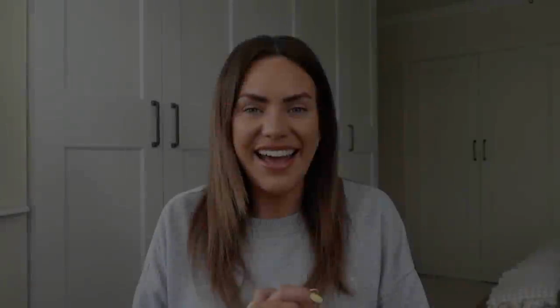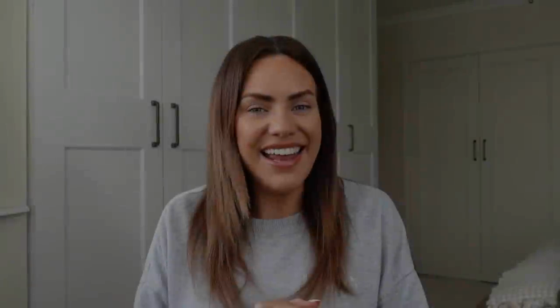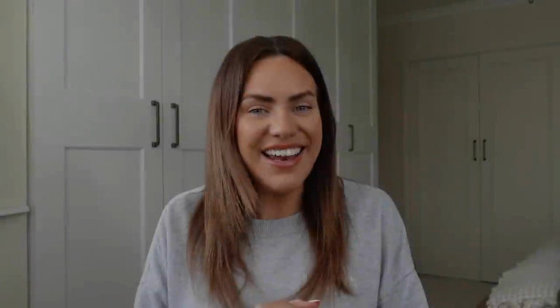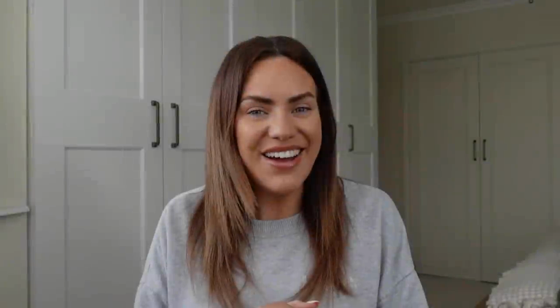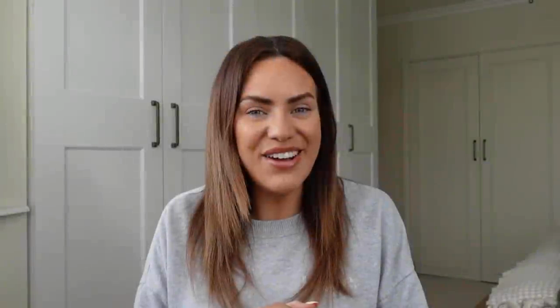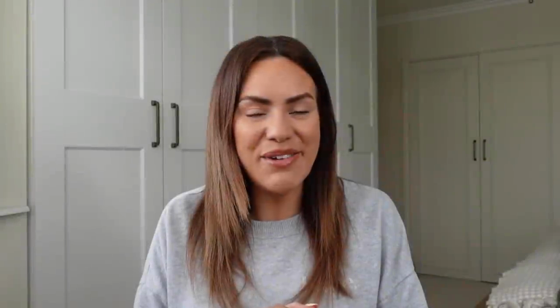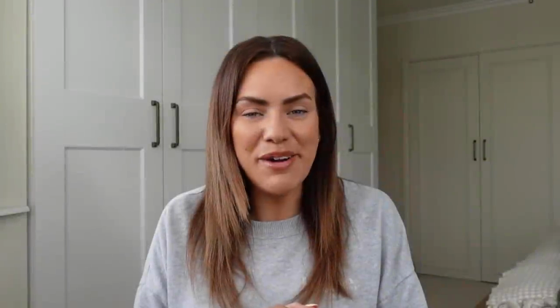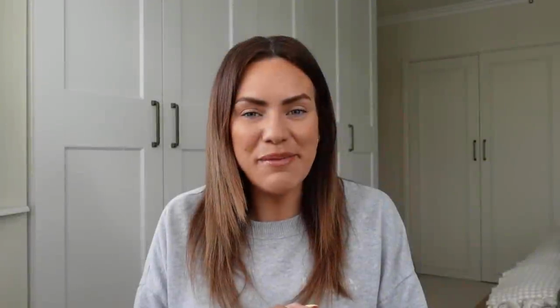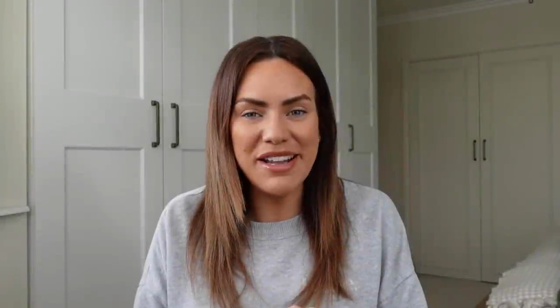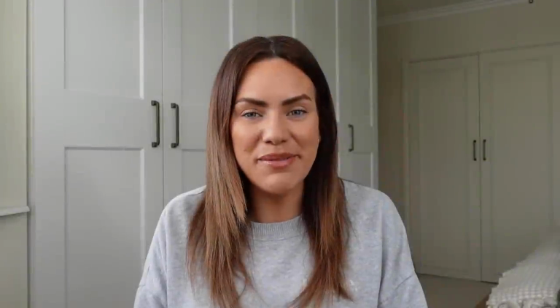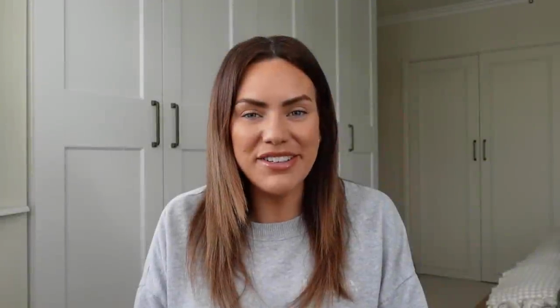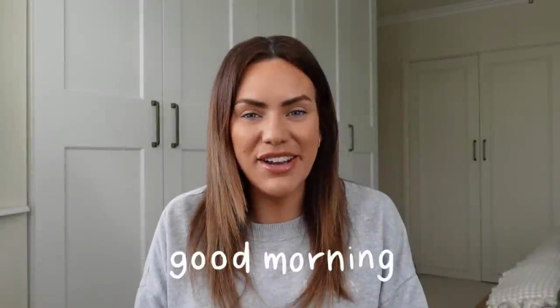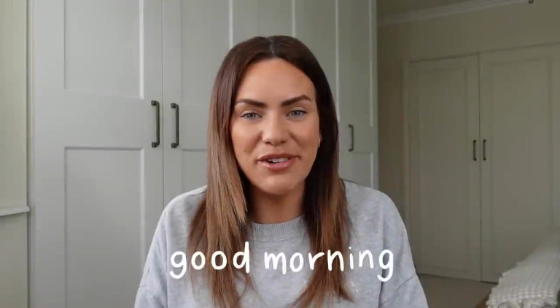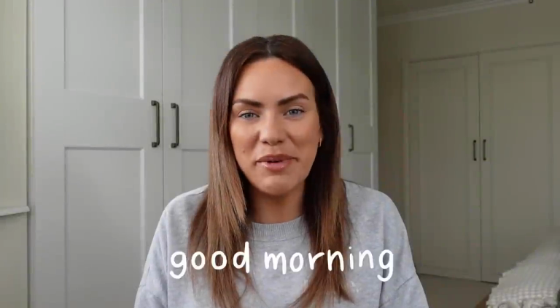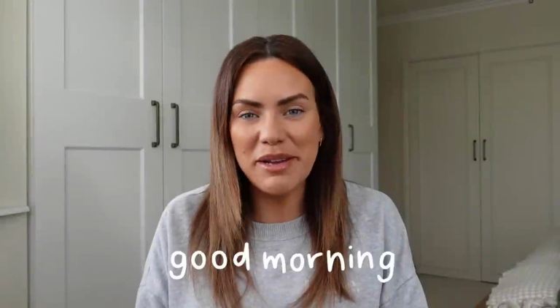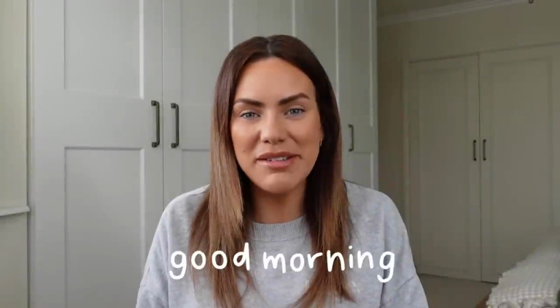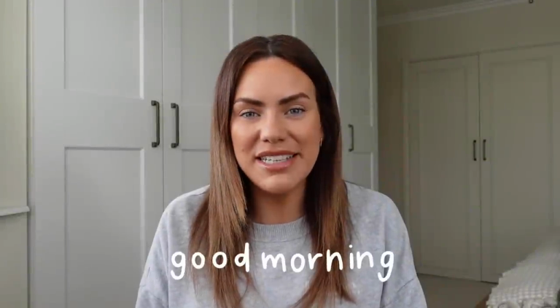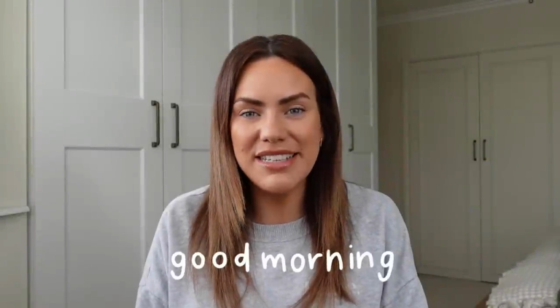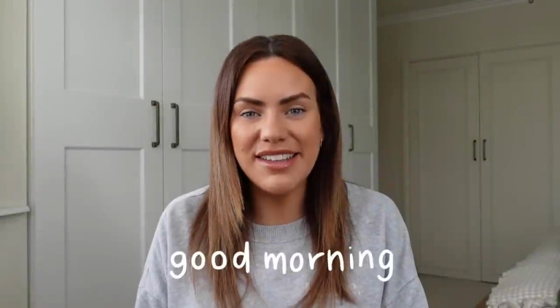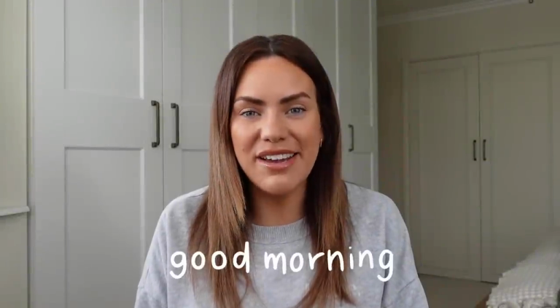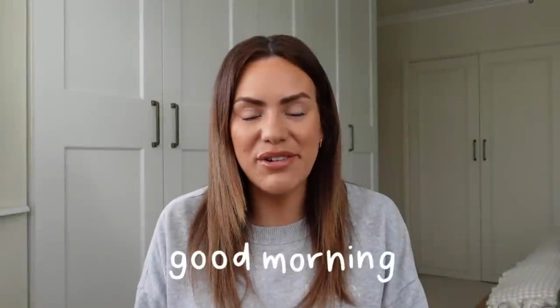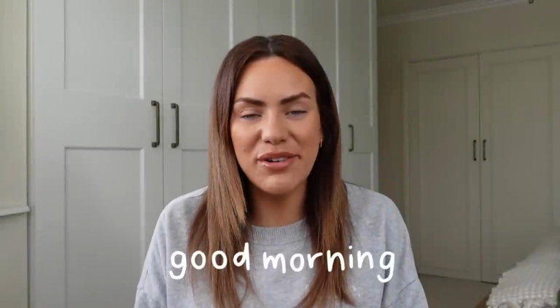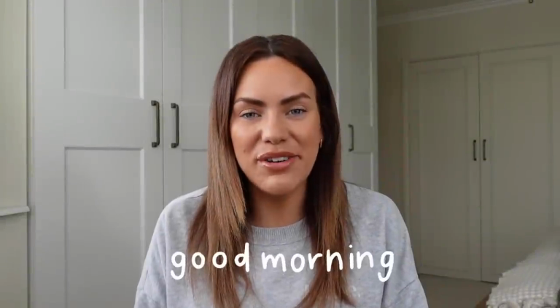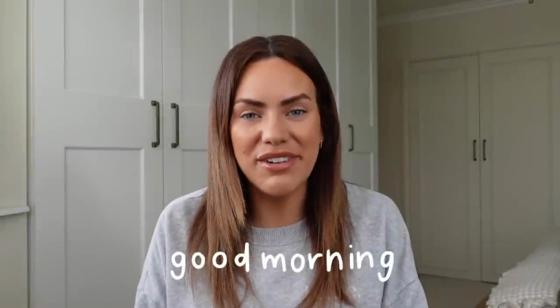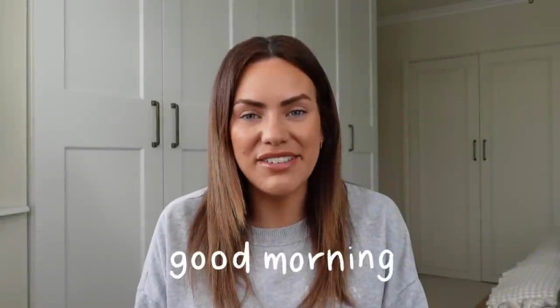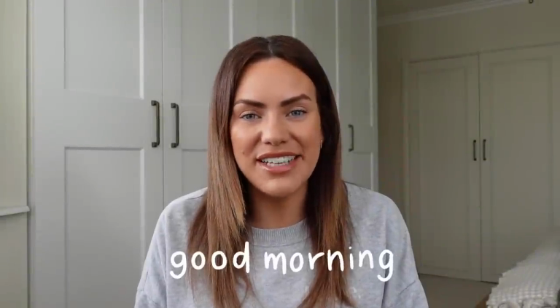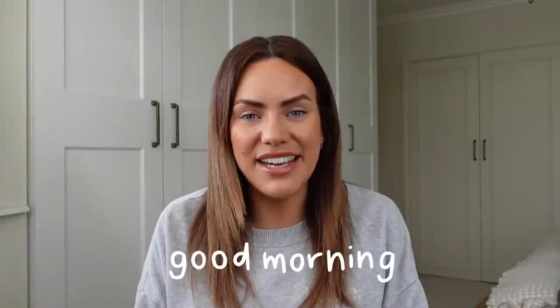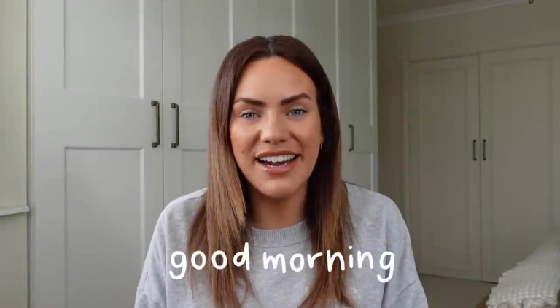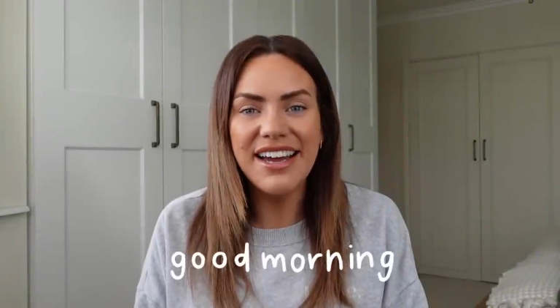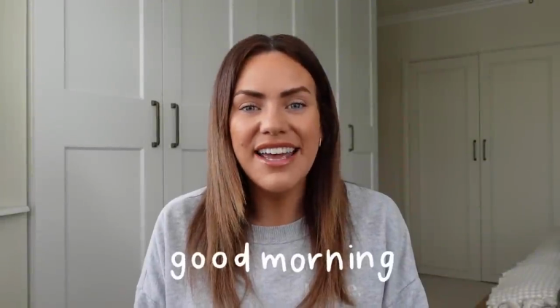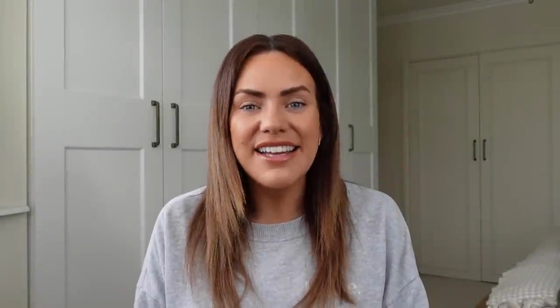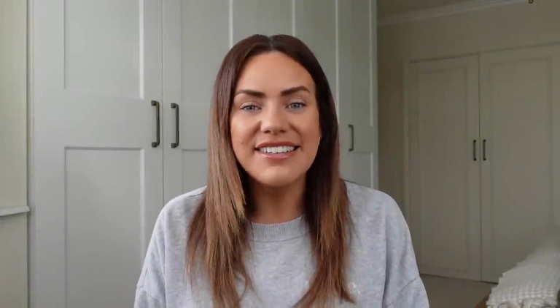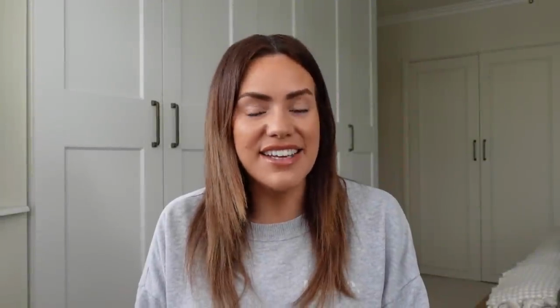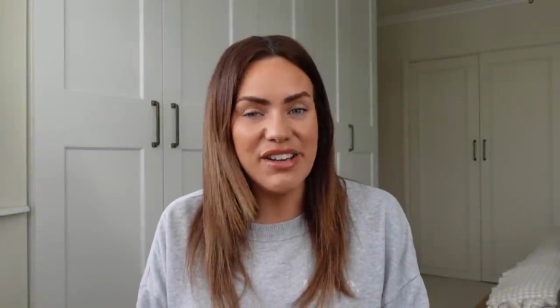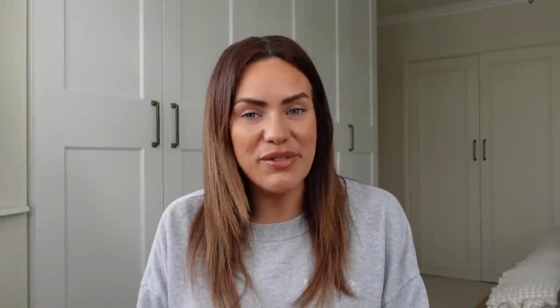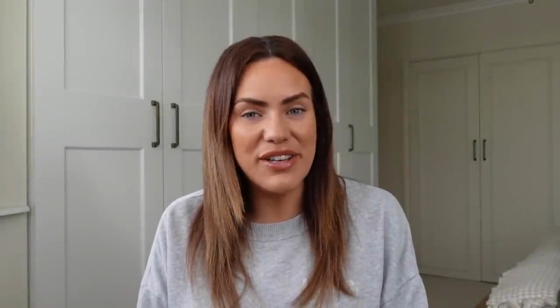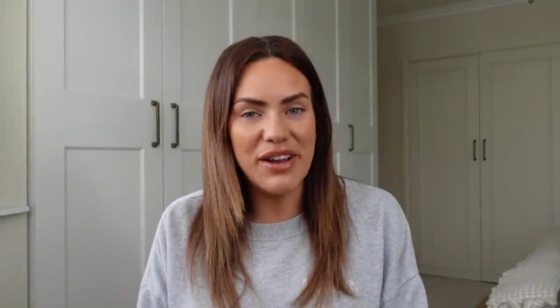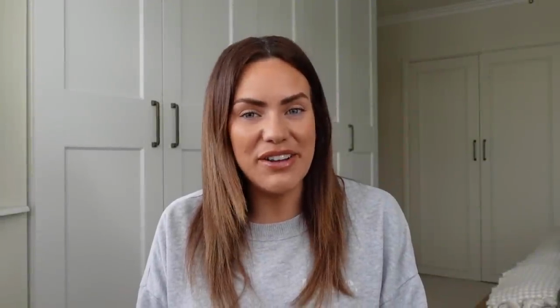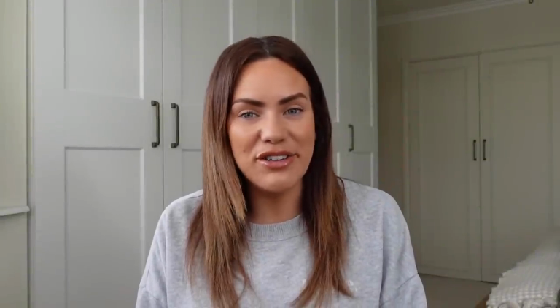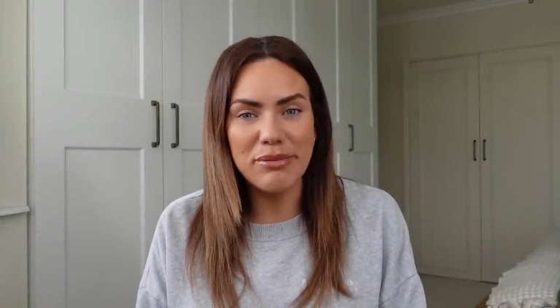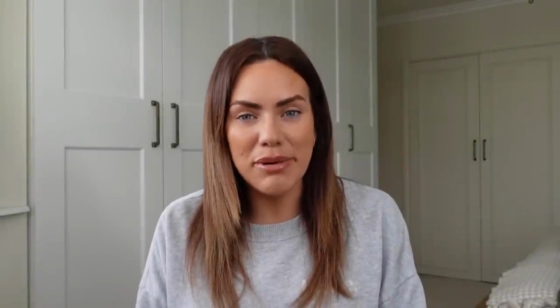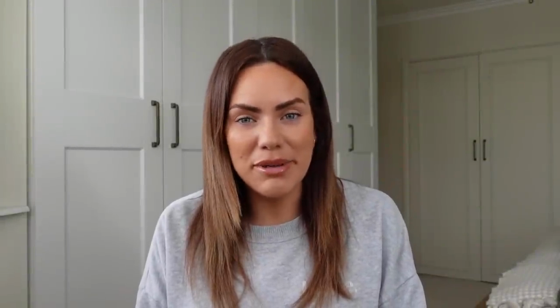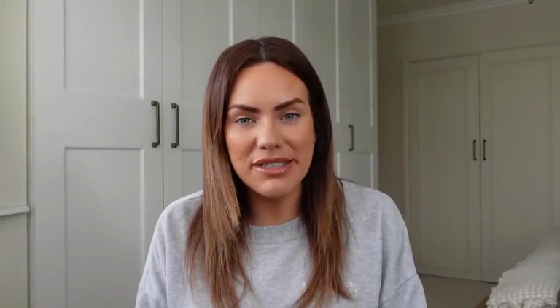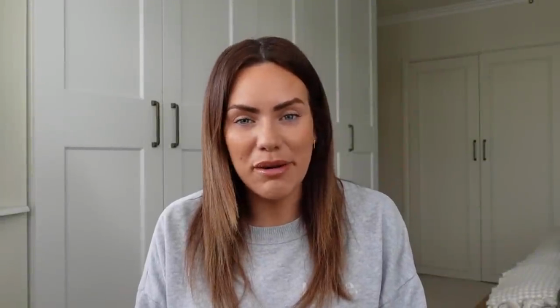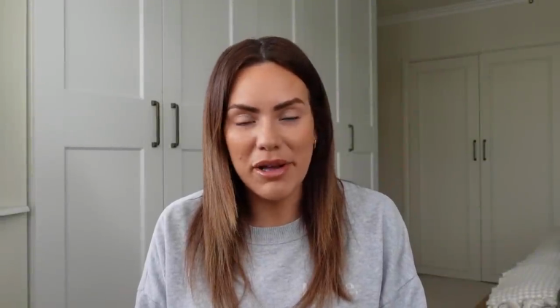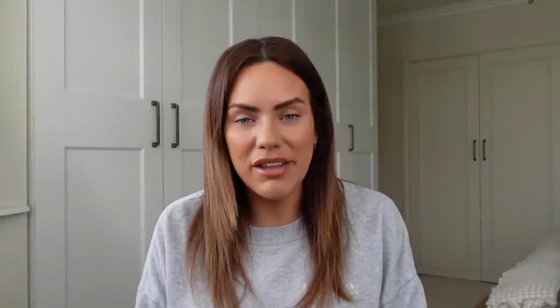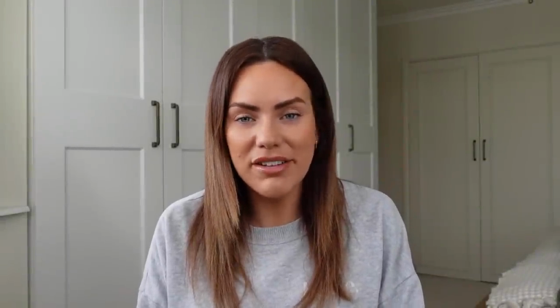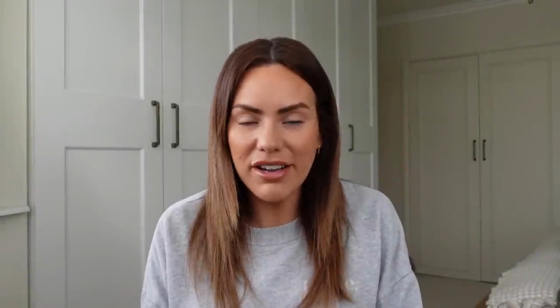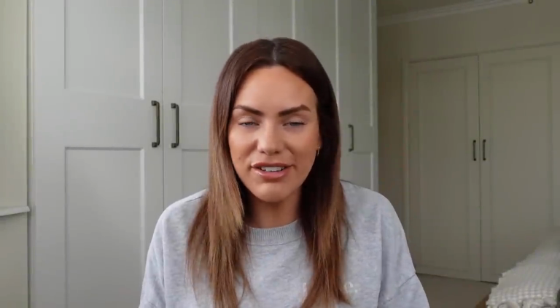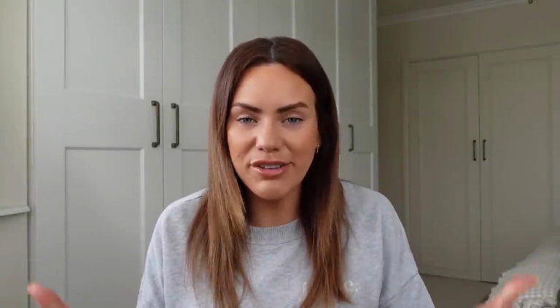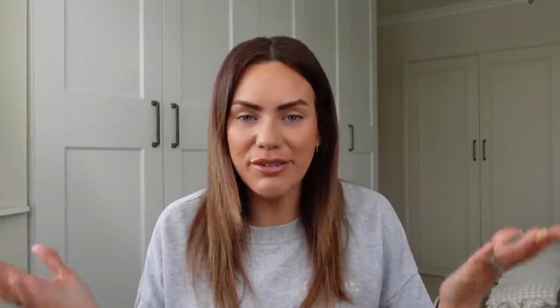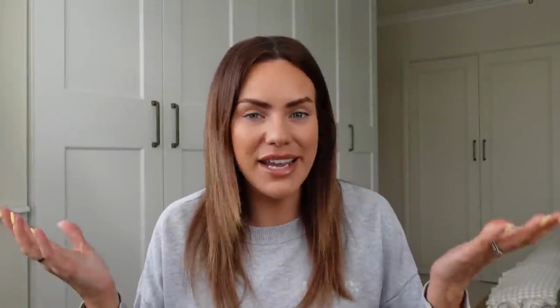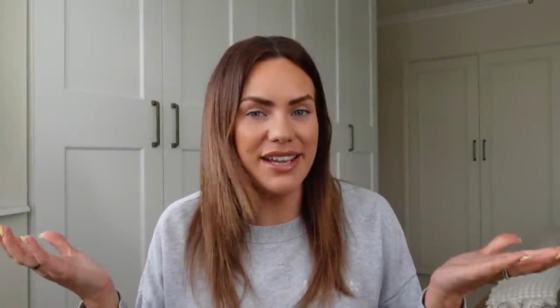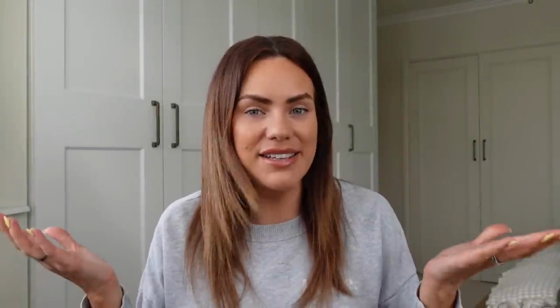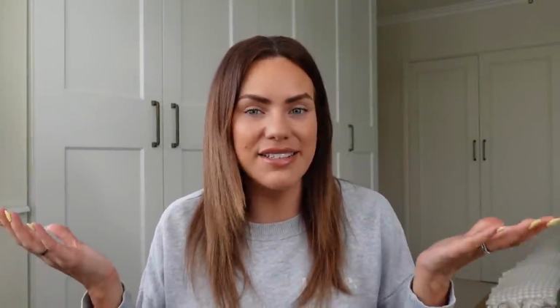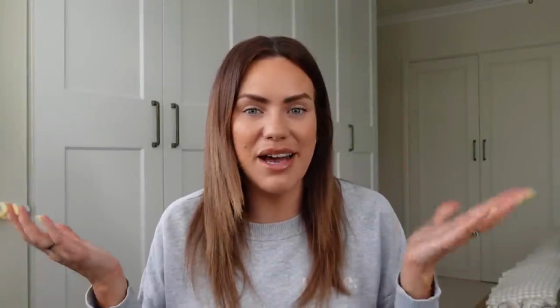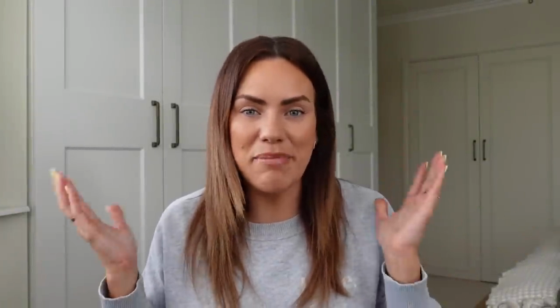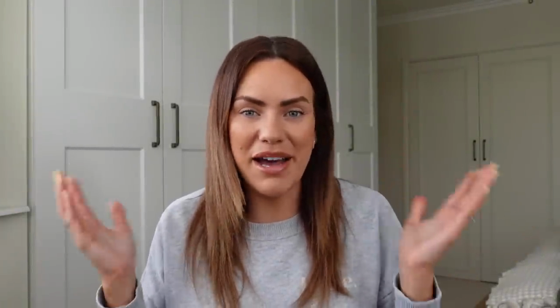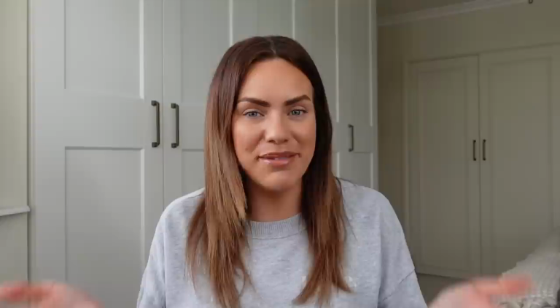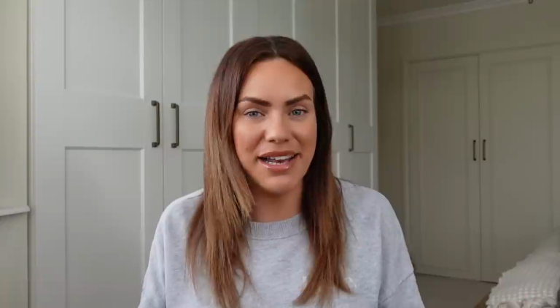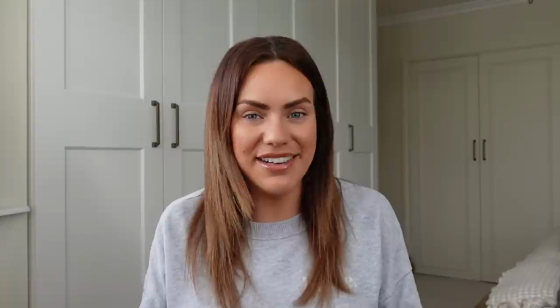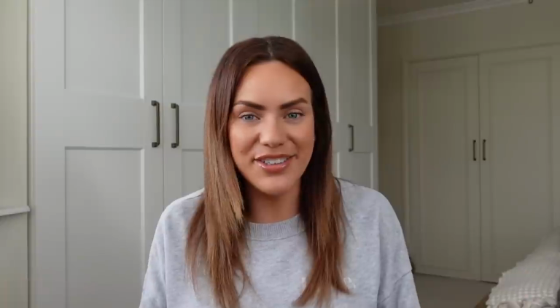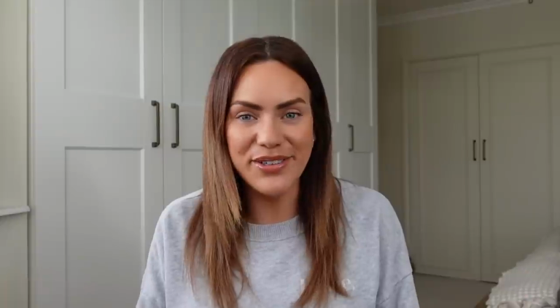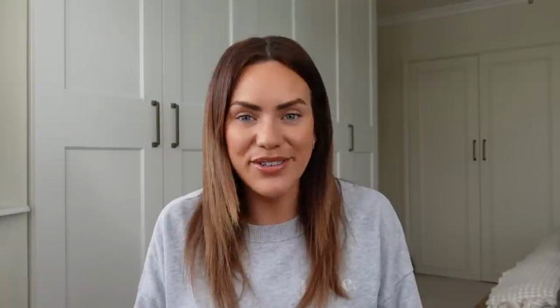Hello, welcome back to my channel. My name is Liza if you're new around here. Today's video, as you can probably tell by the title, is a Poundland haul.